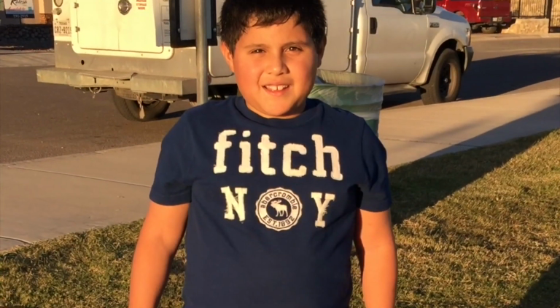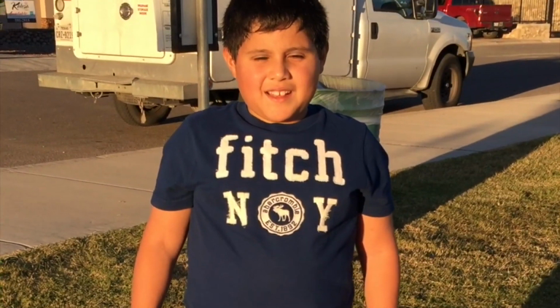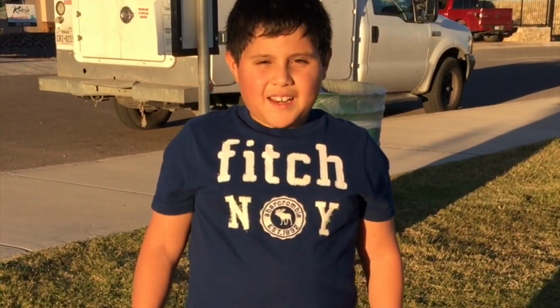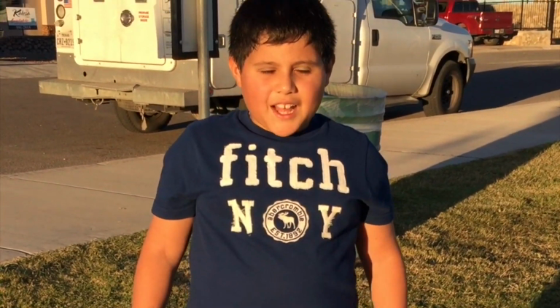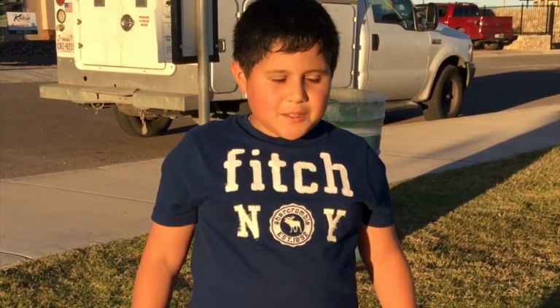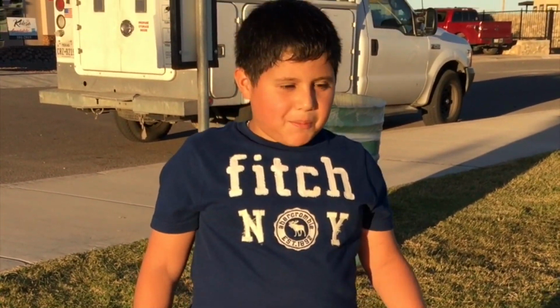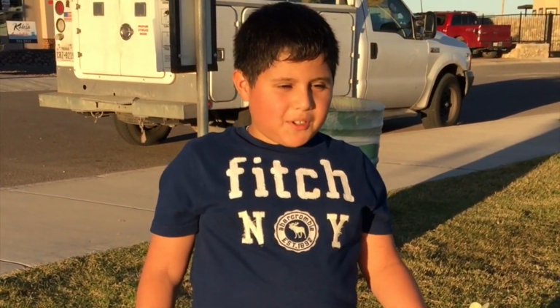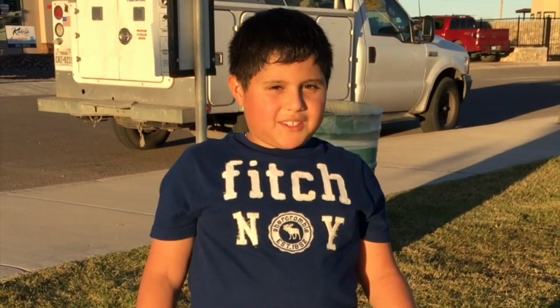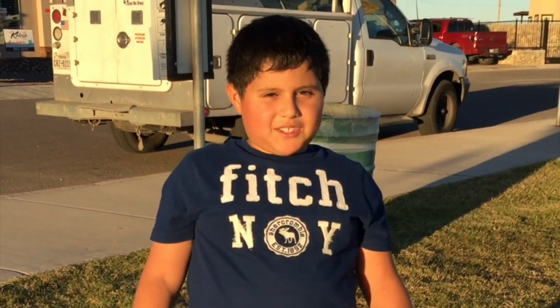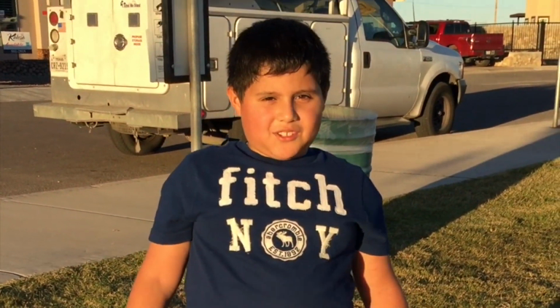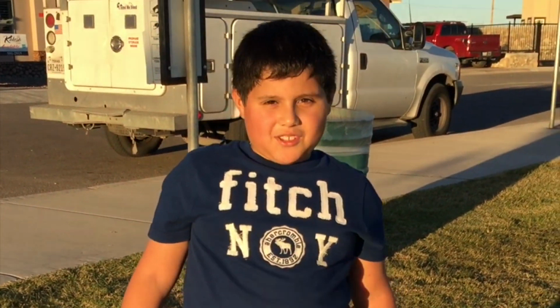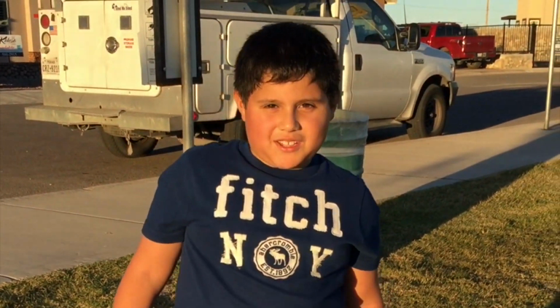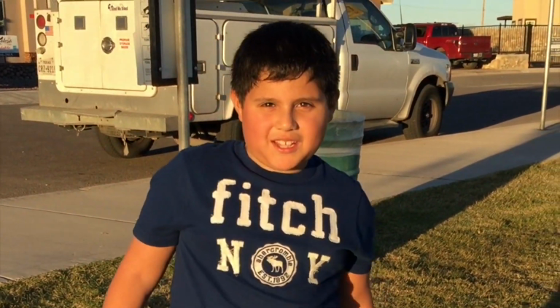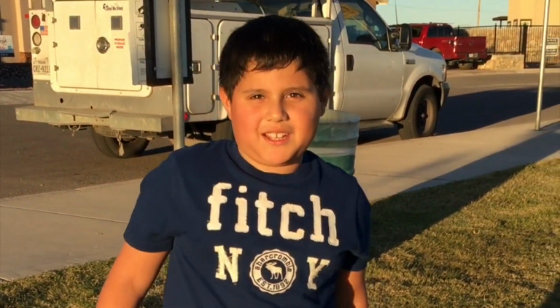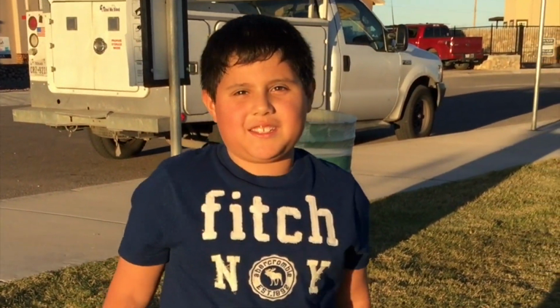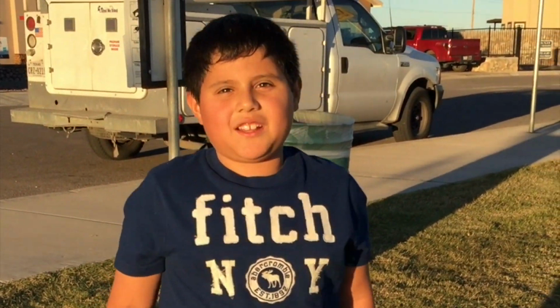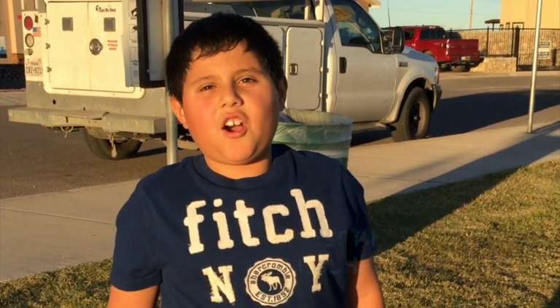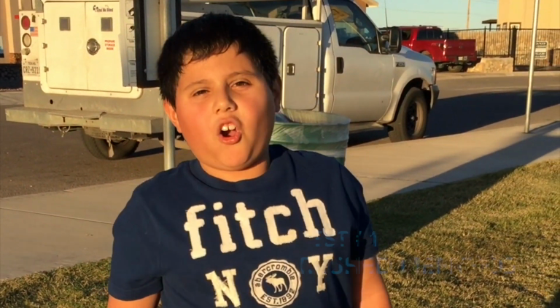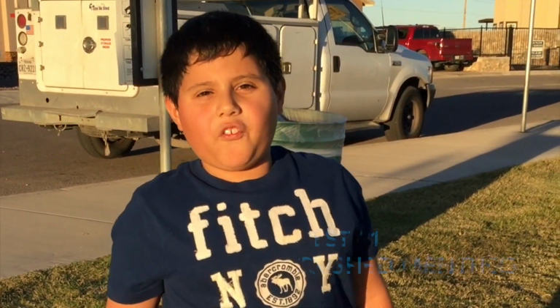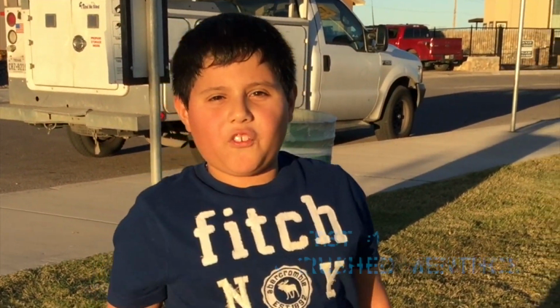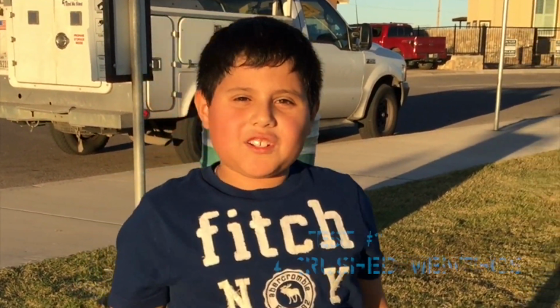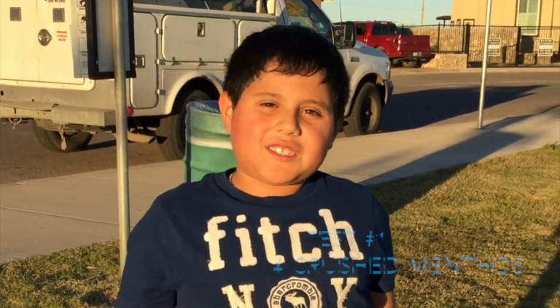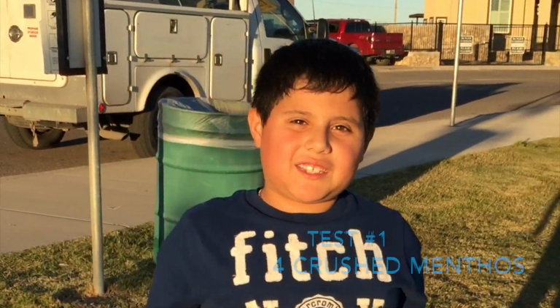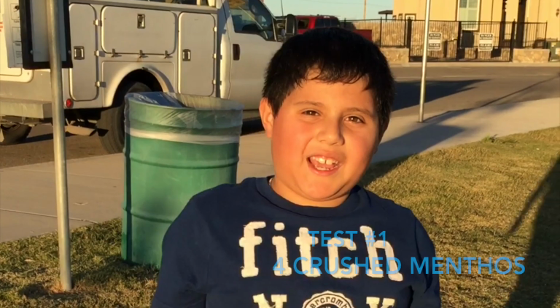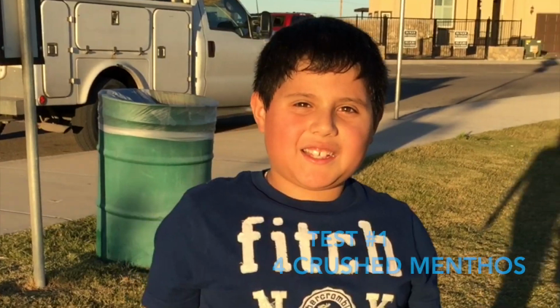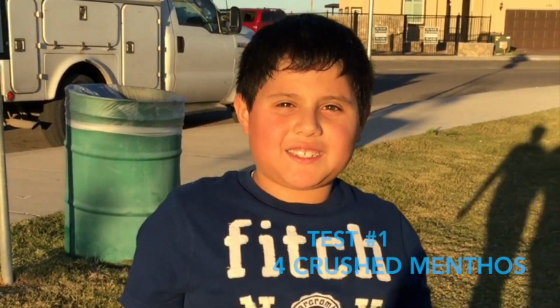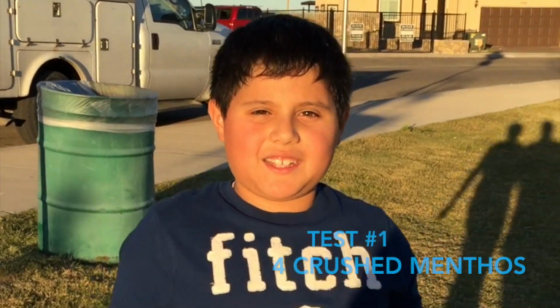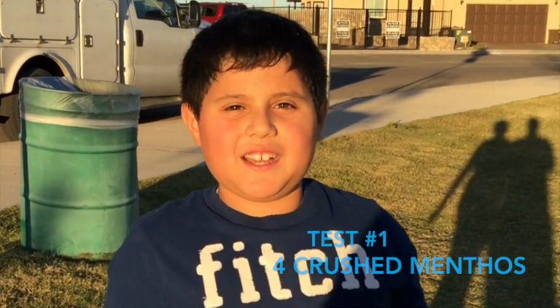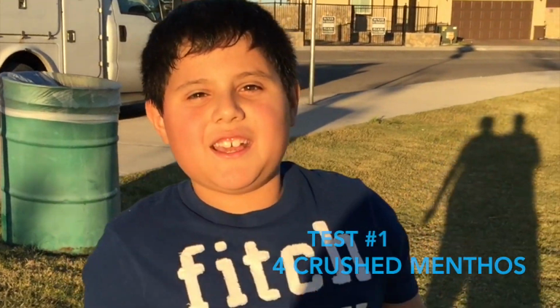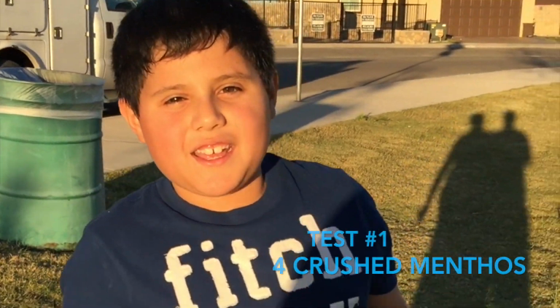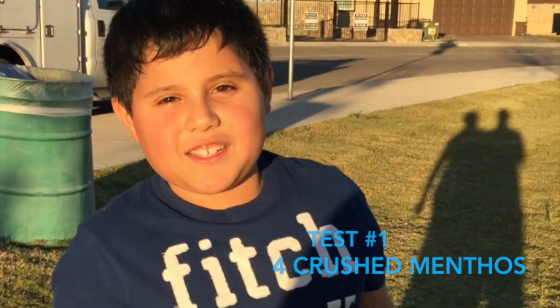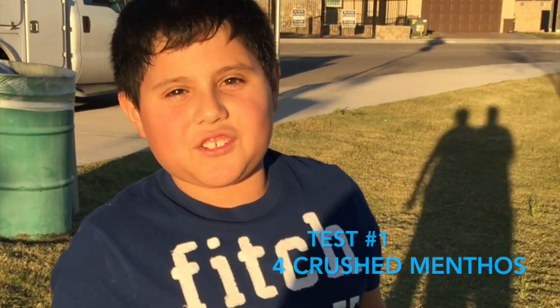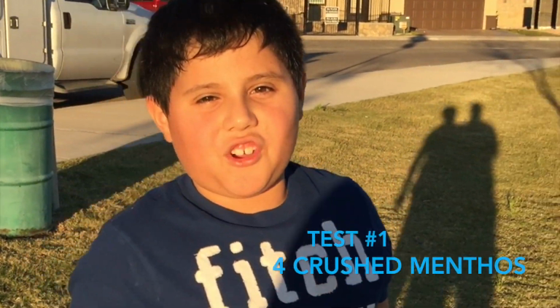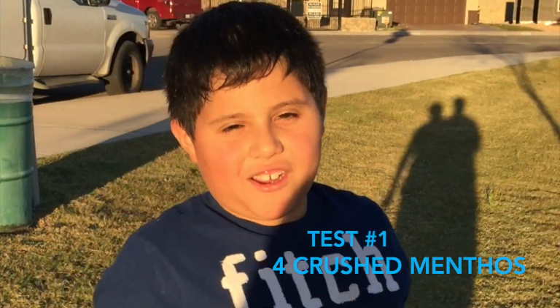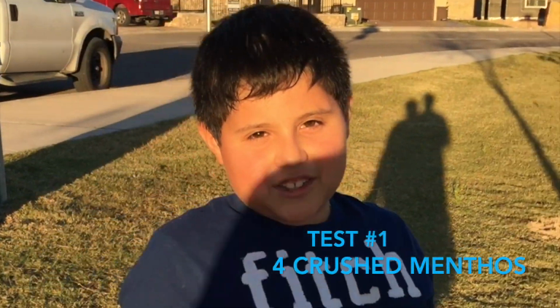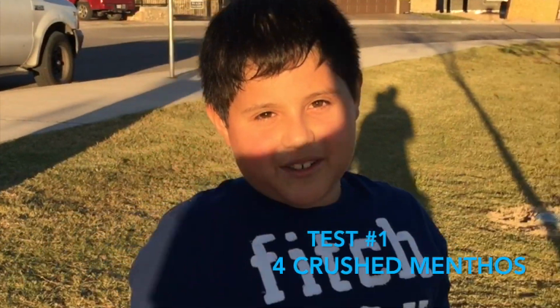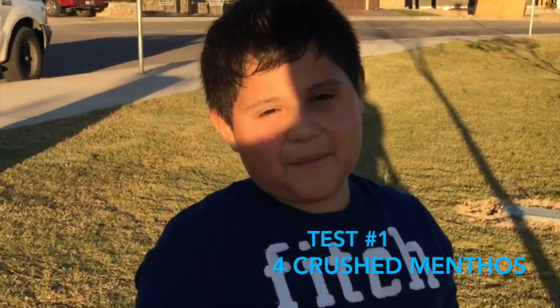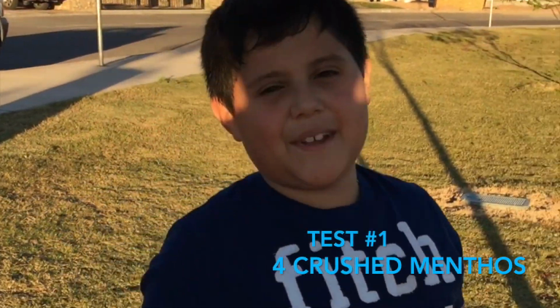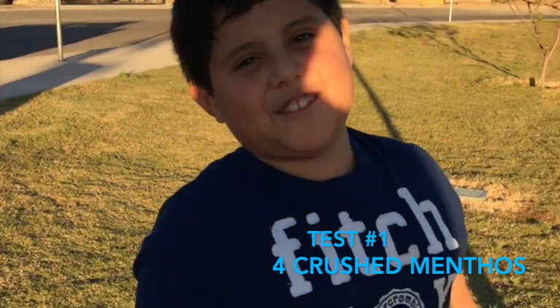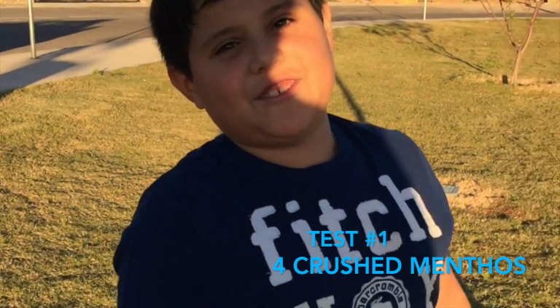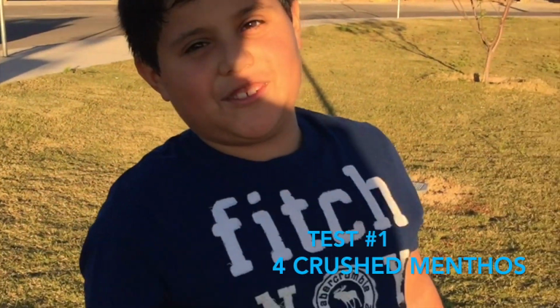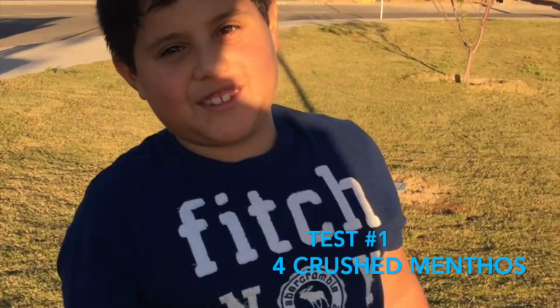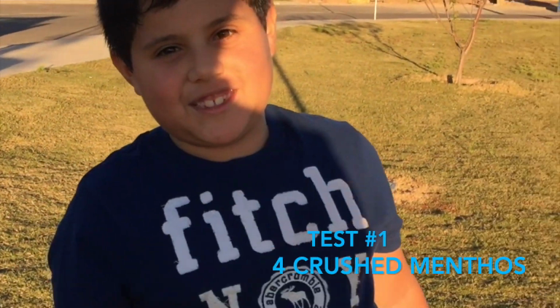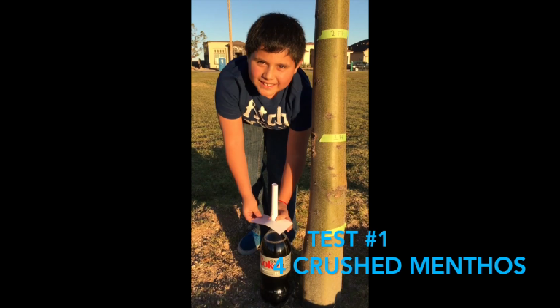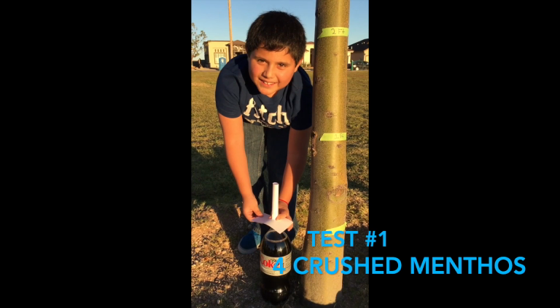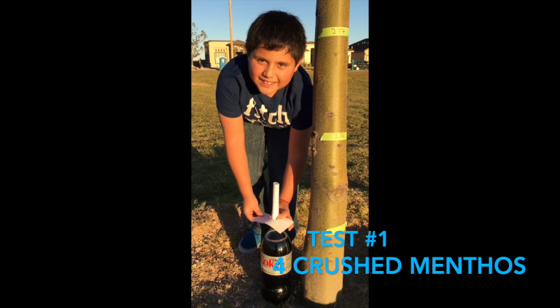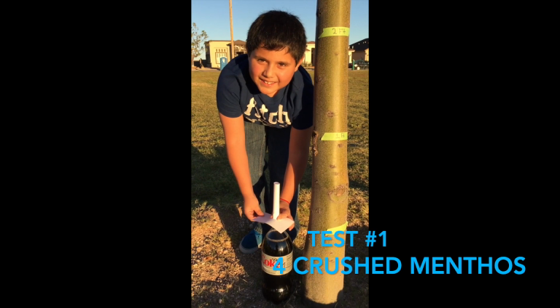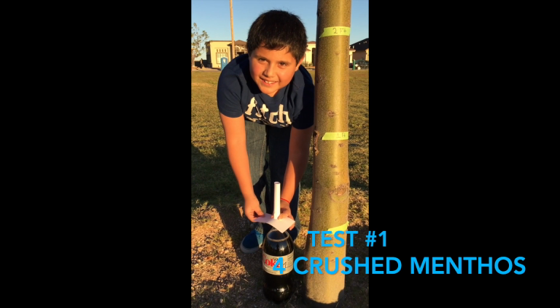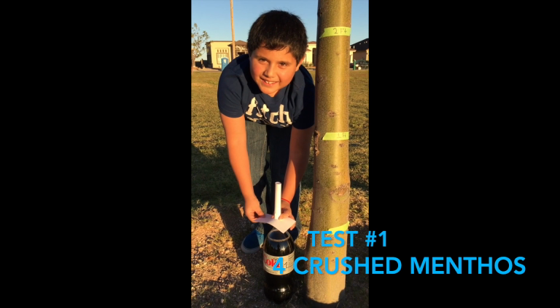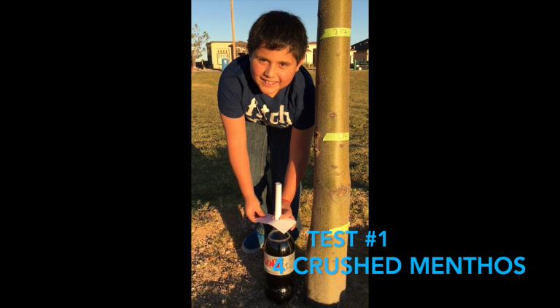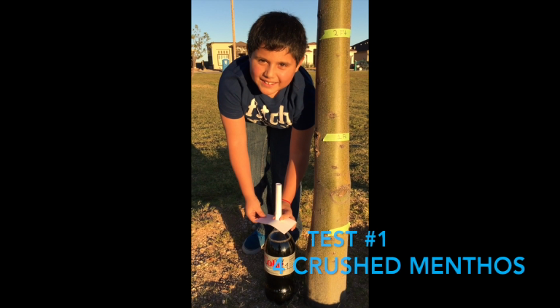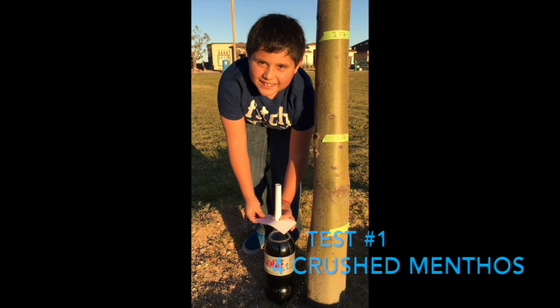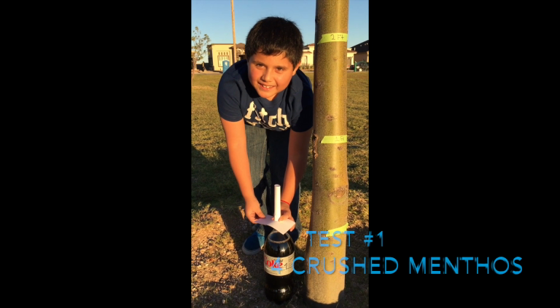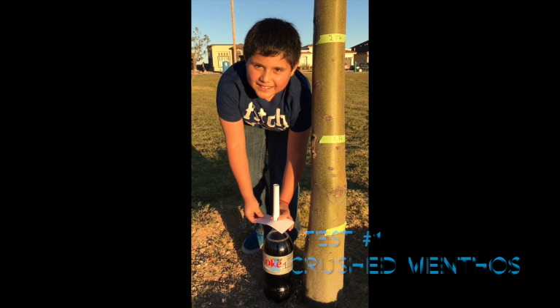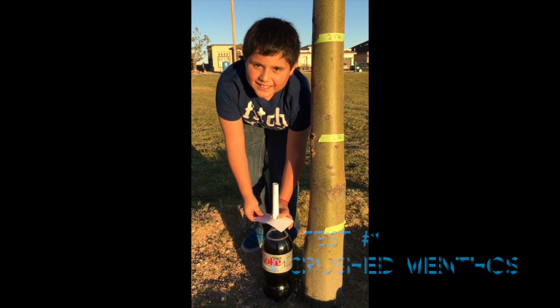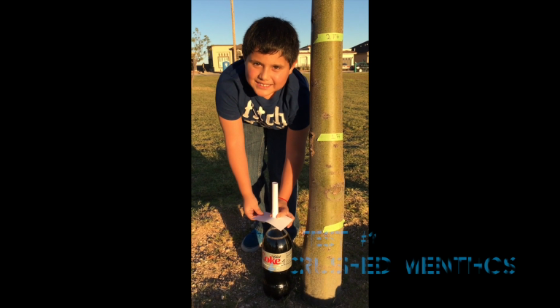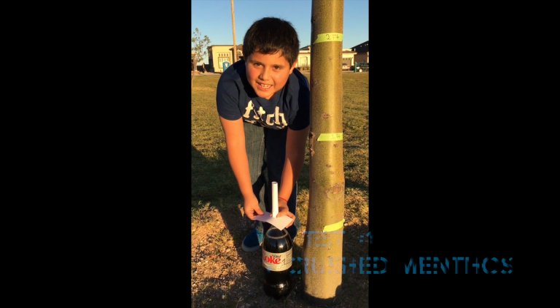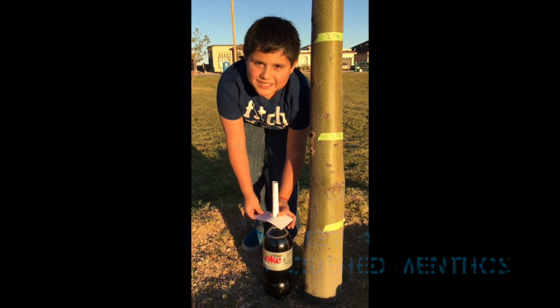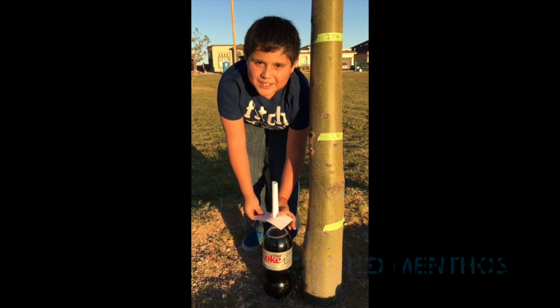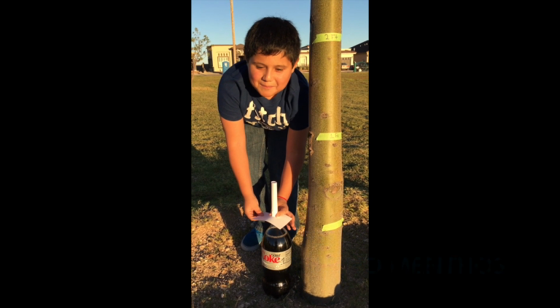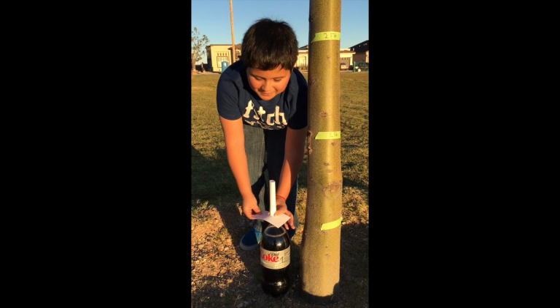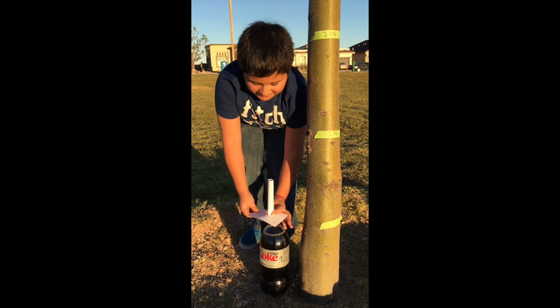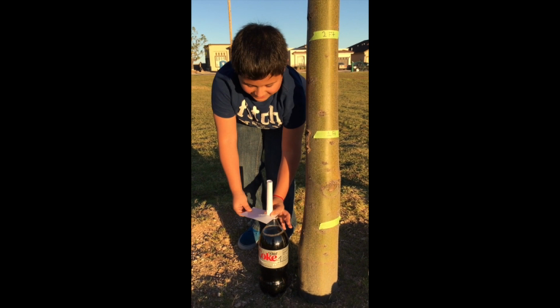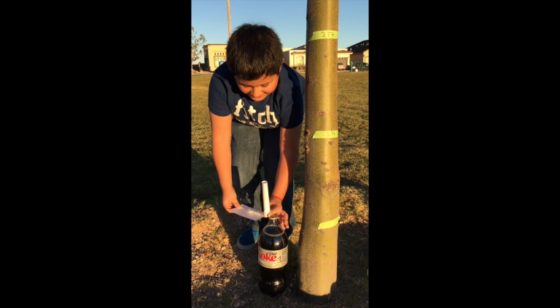Let's put this to the test. Our first test is crushed Mentos. Test number one.